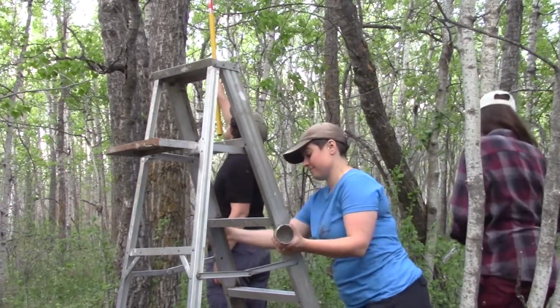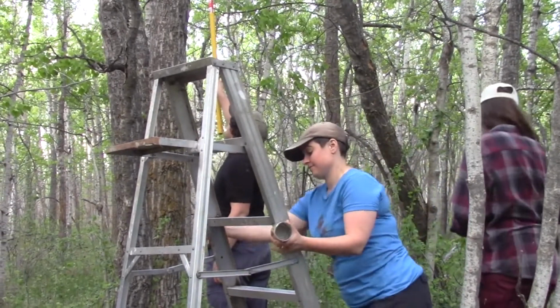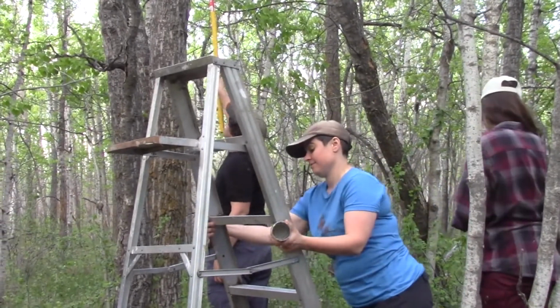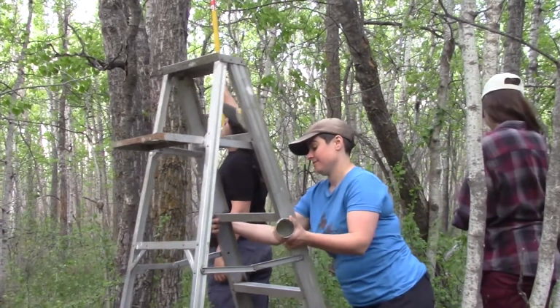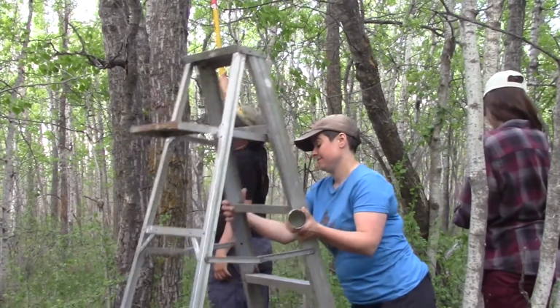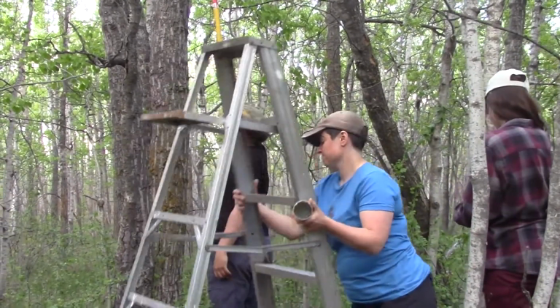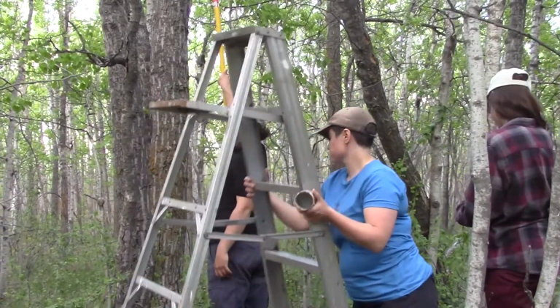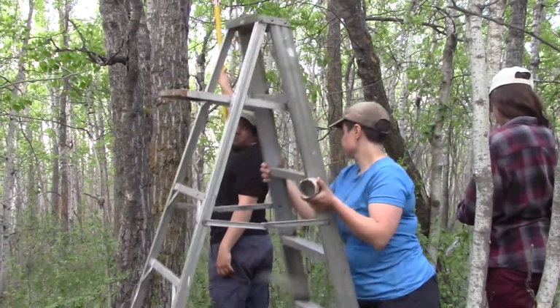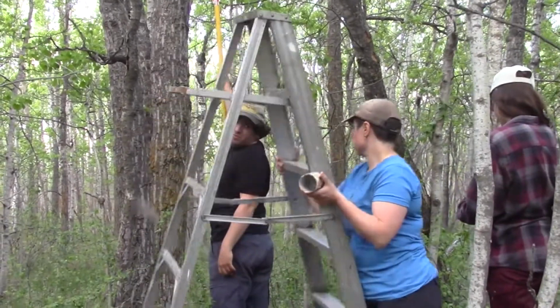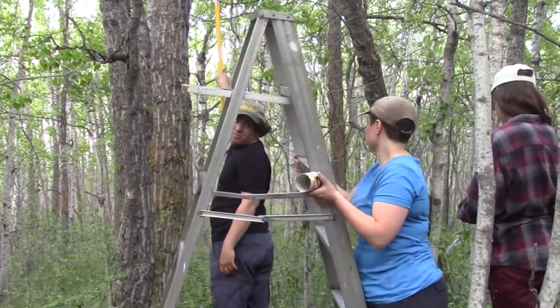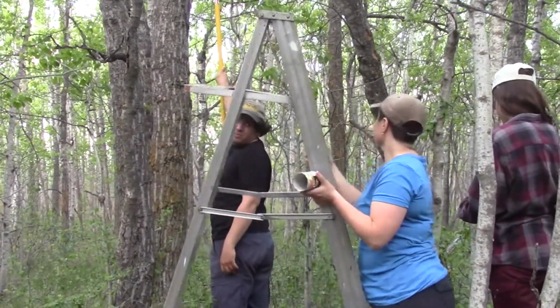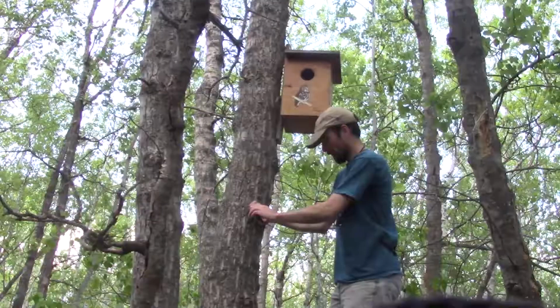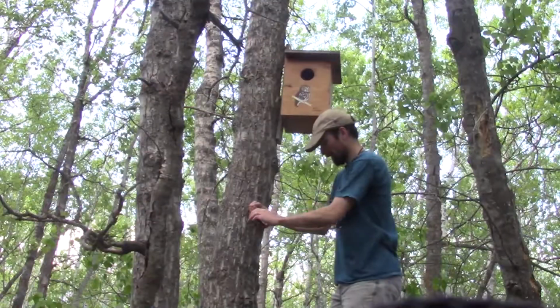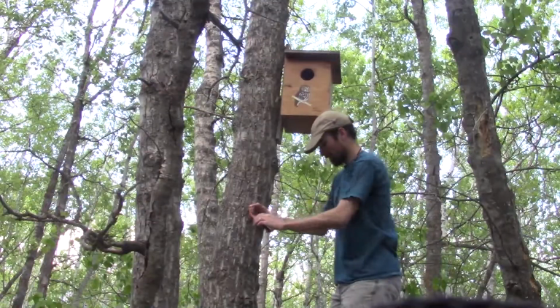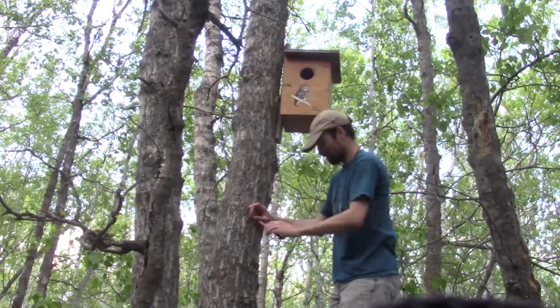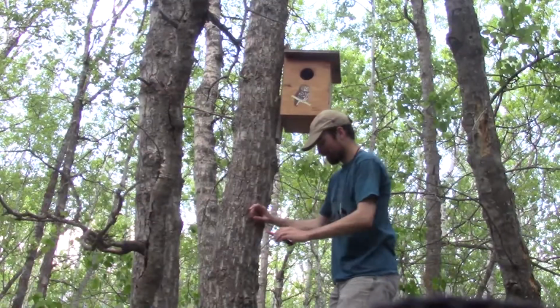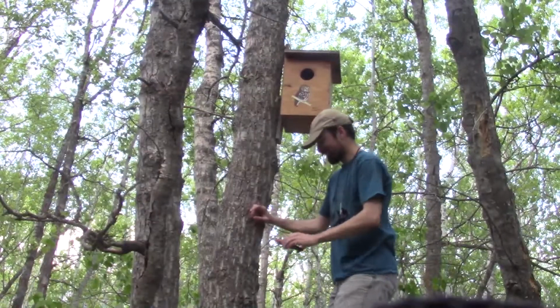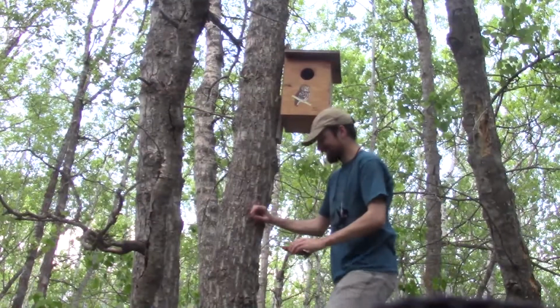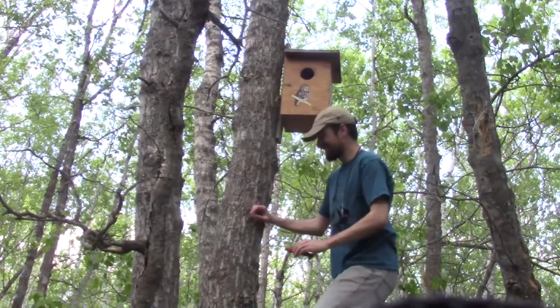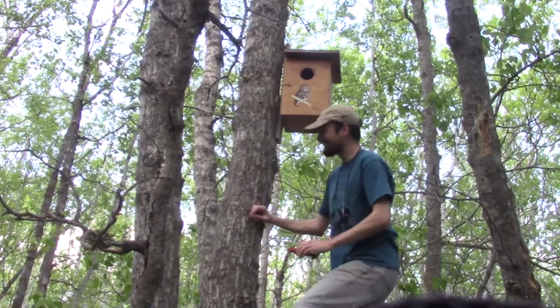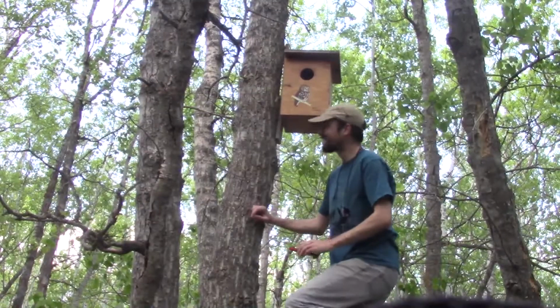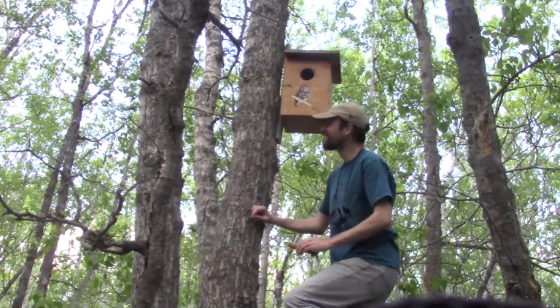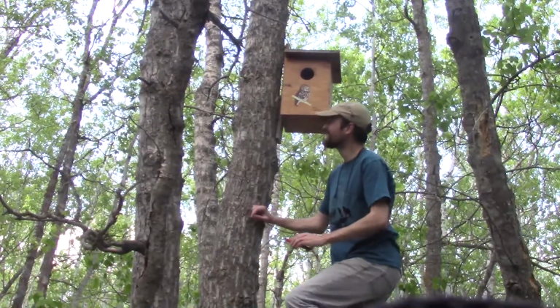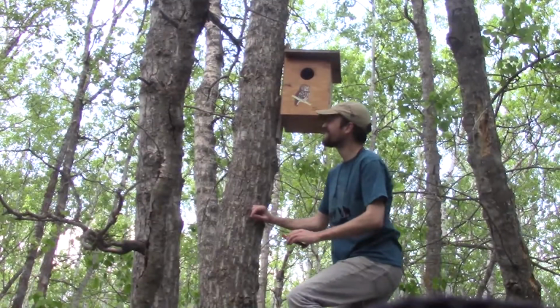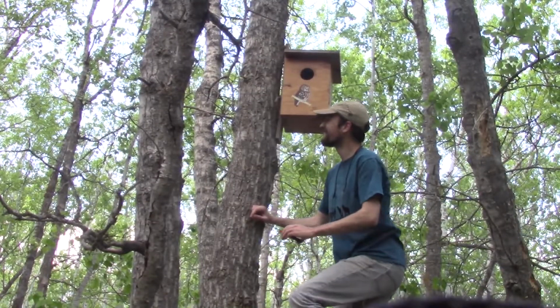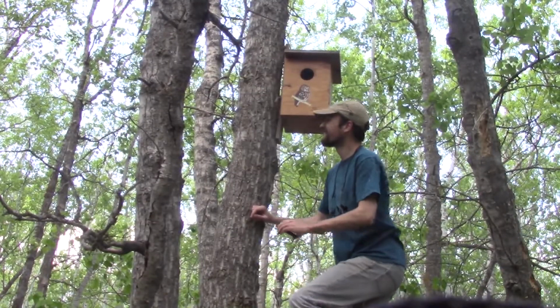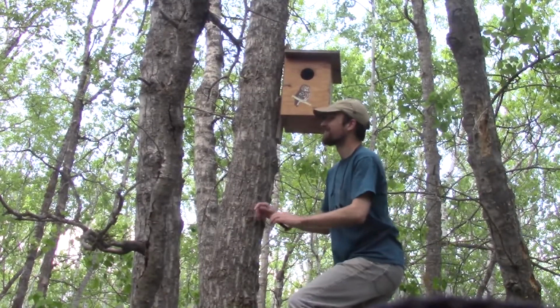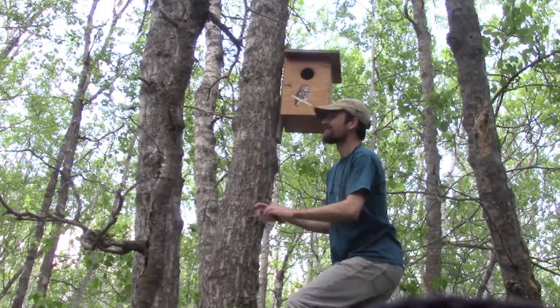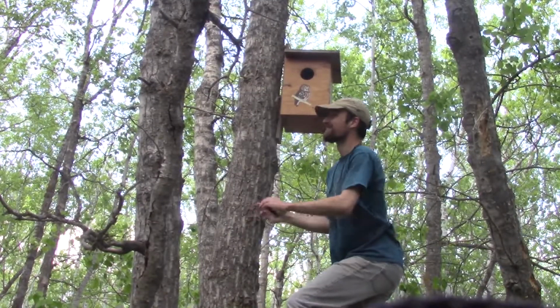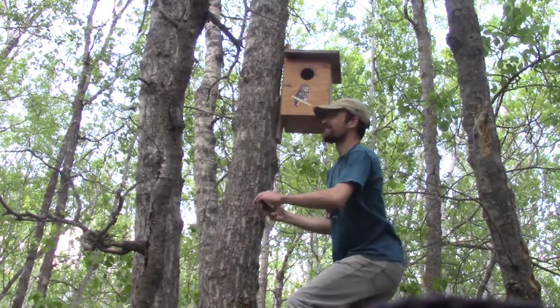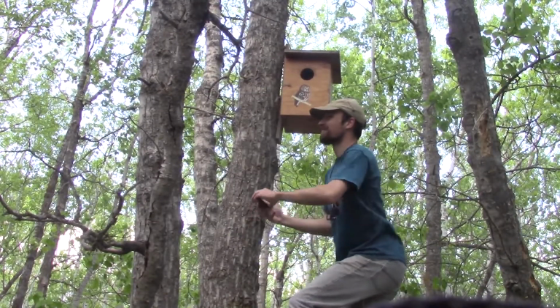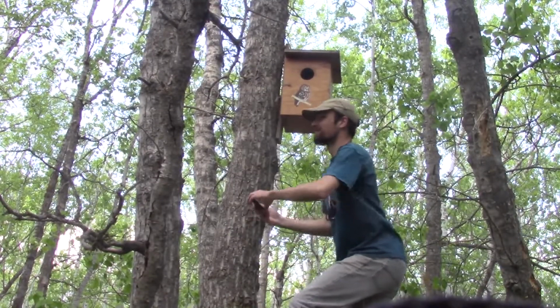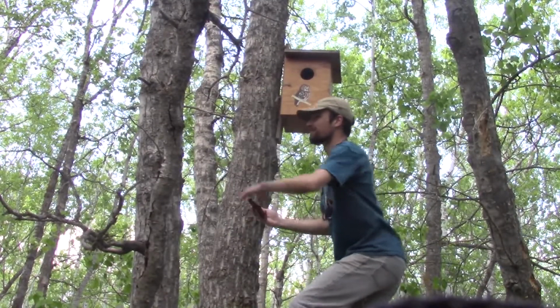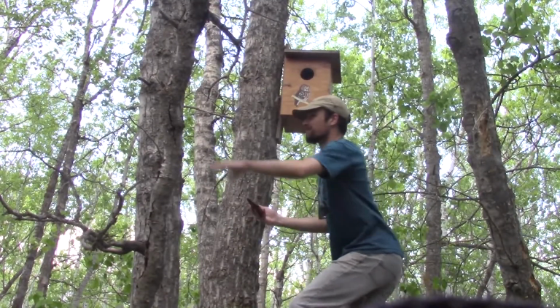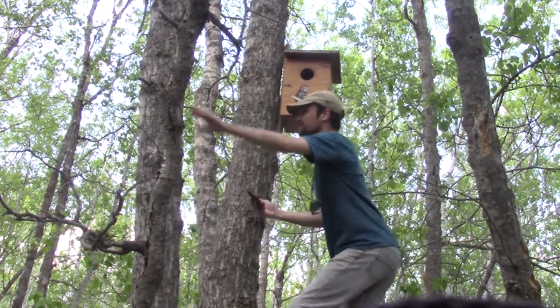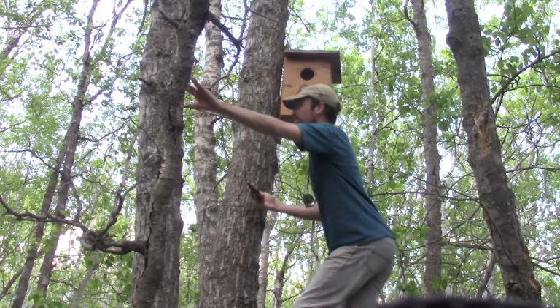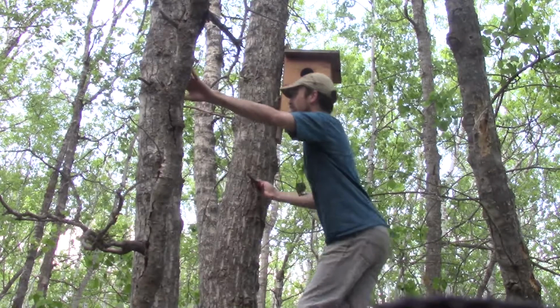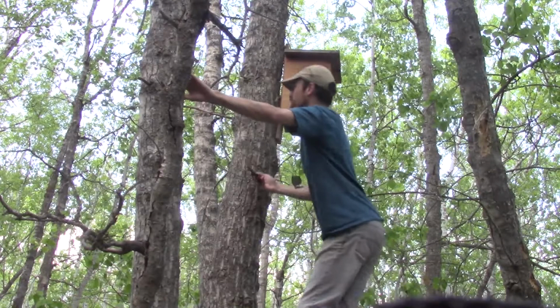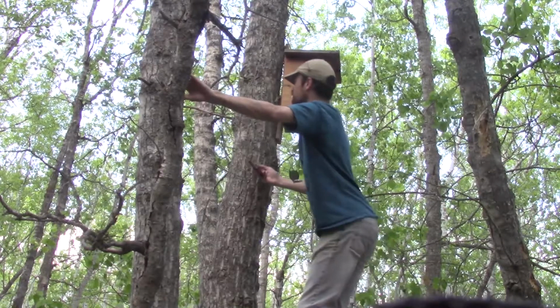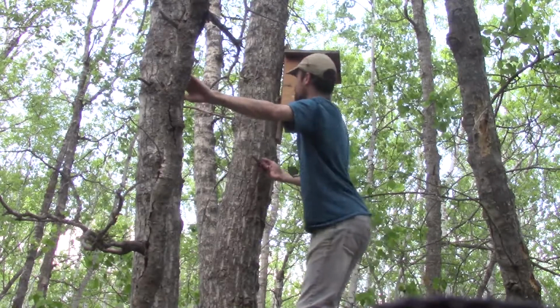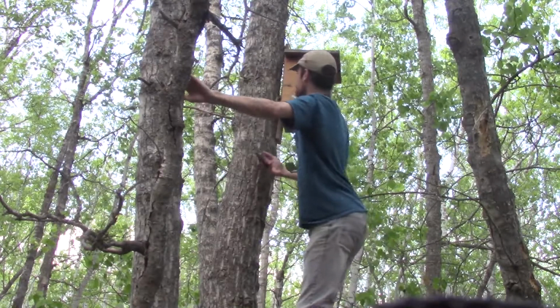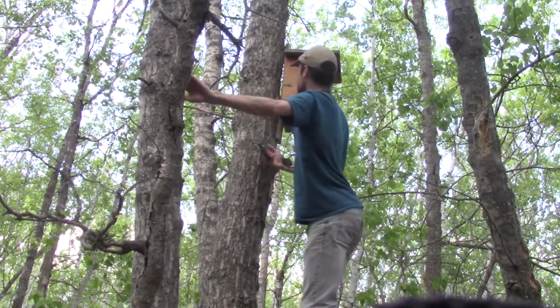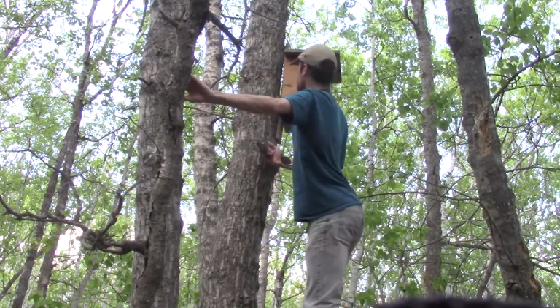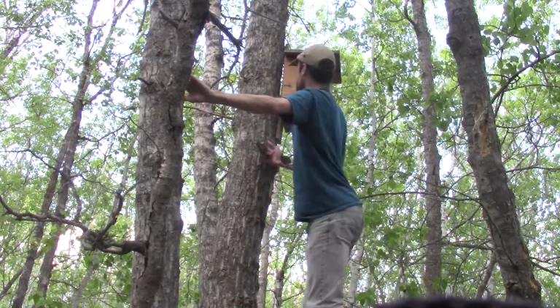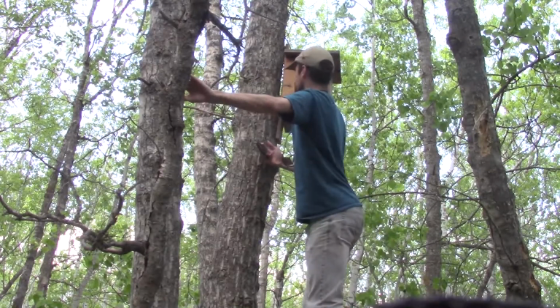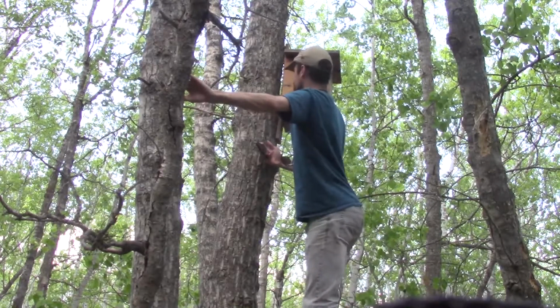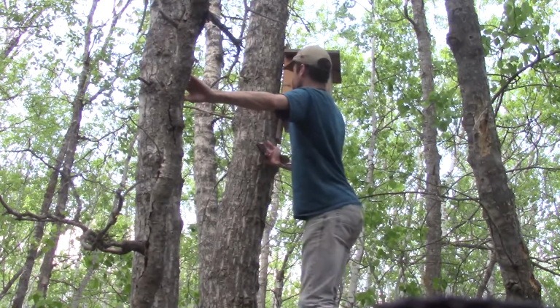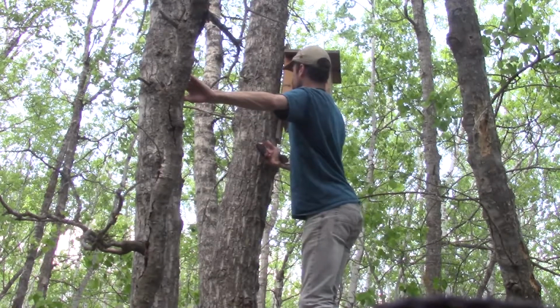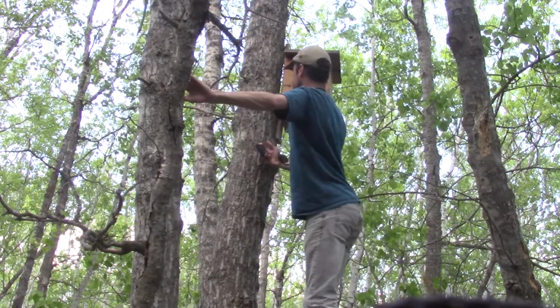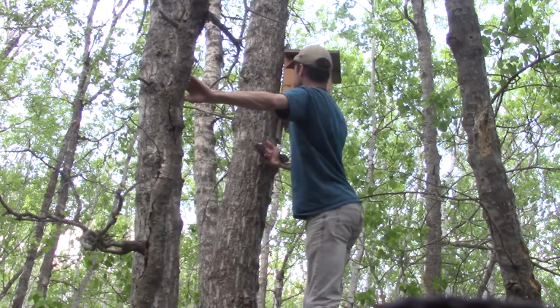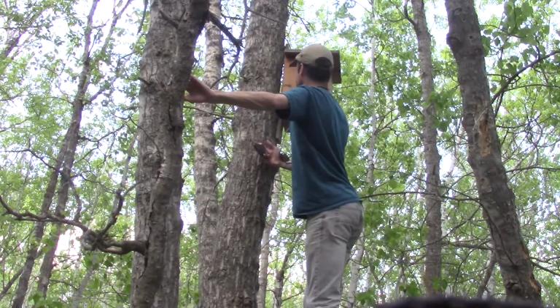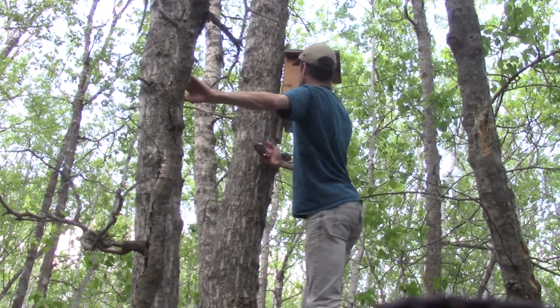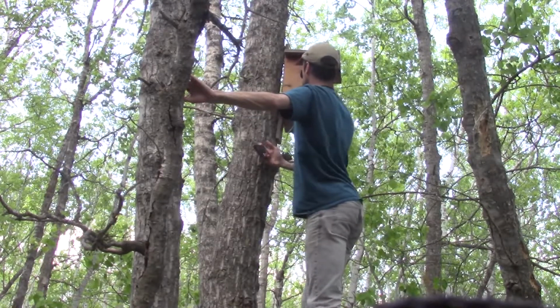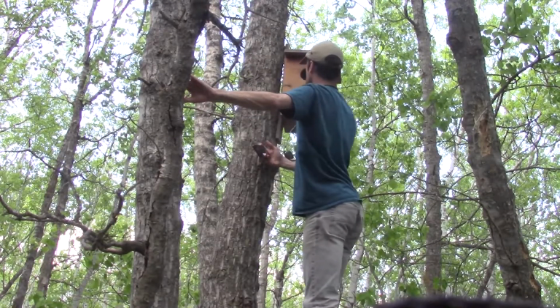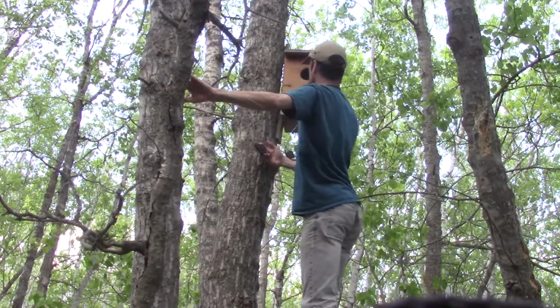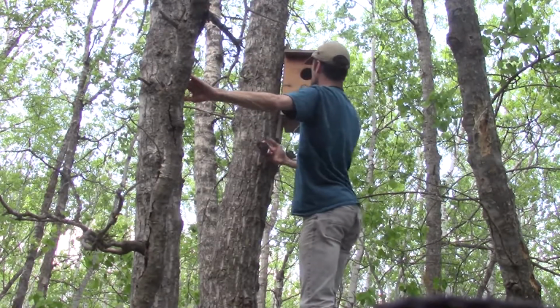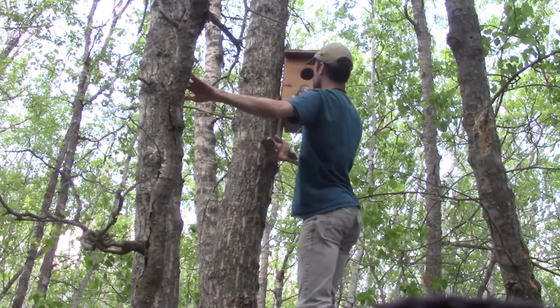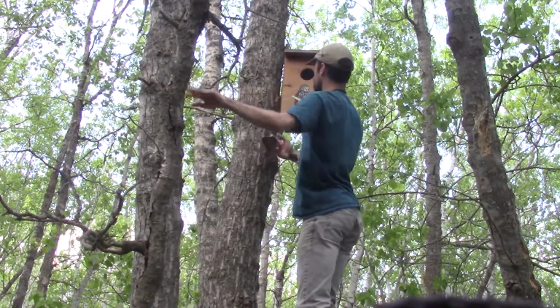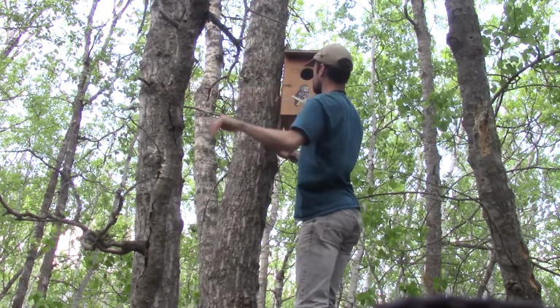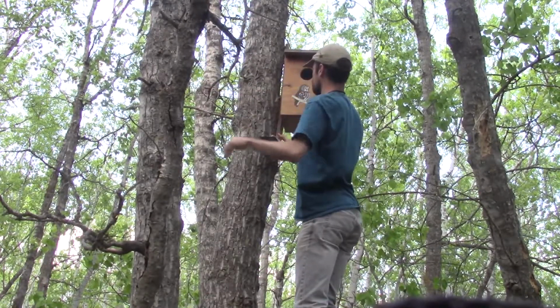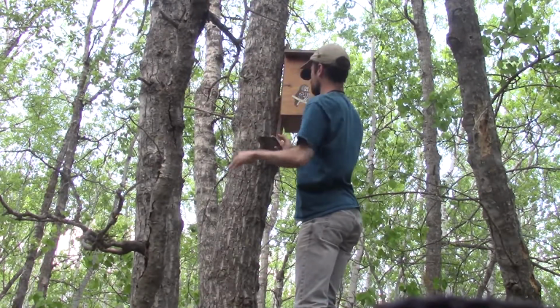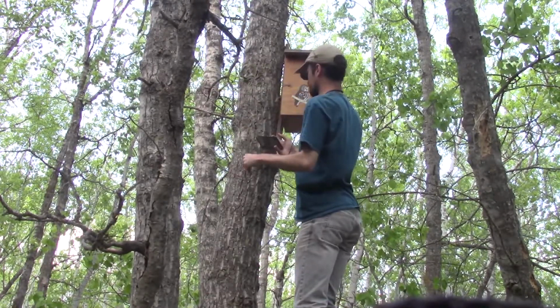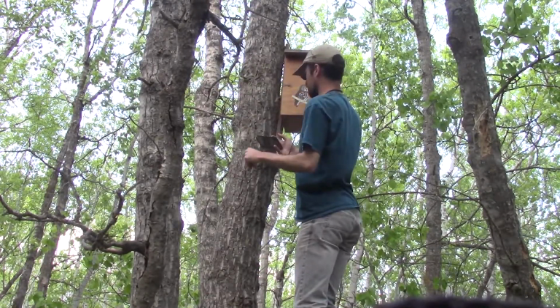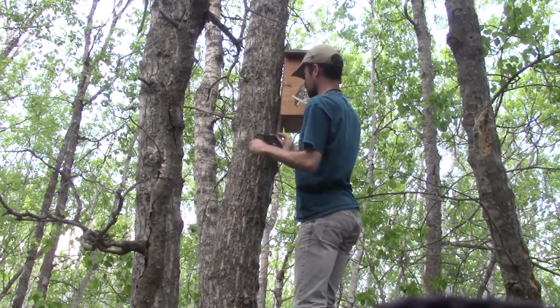A ladder, an owl nest box, and six excited biologists. It doesn't take a seventh to know that we're about to band some saw-whet owl chicks.